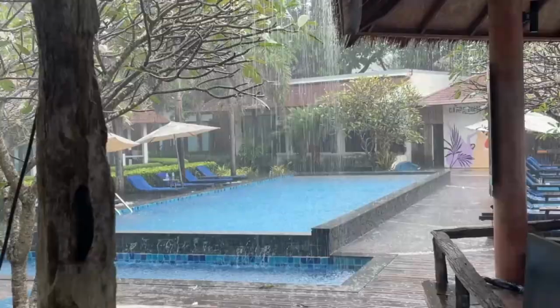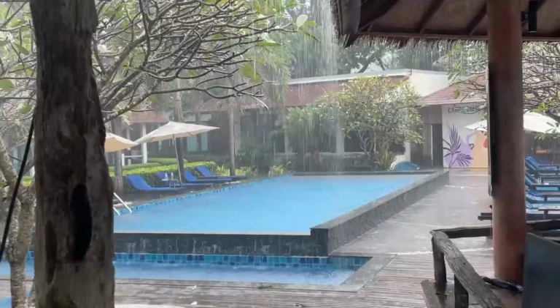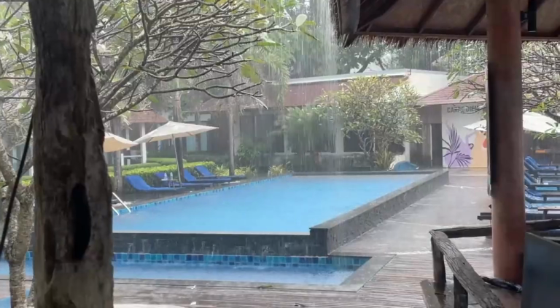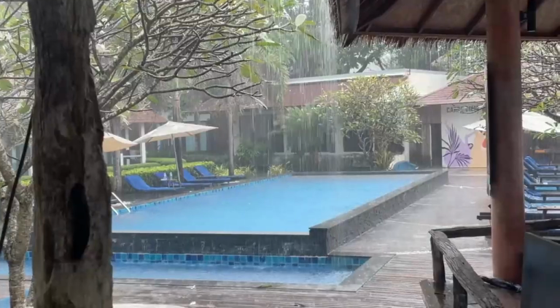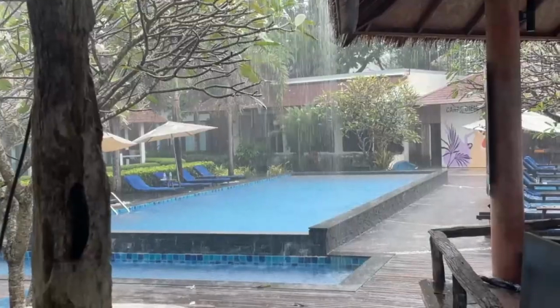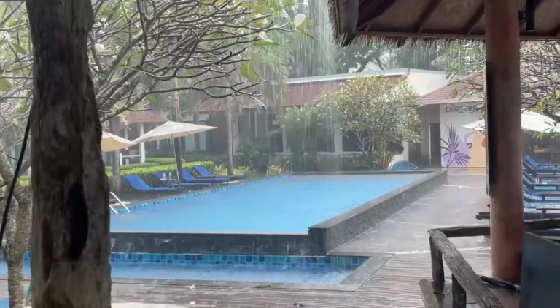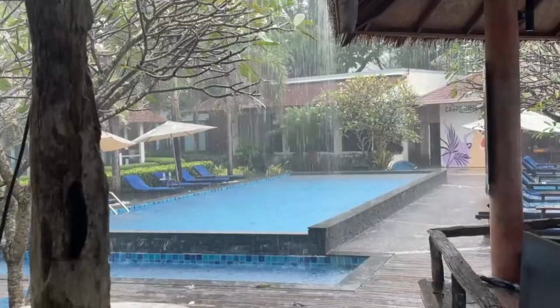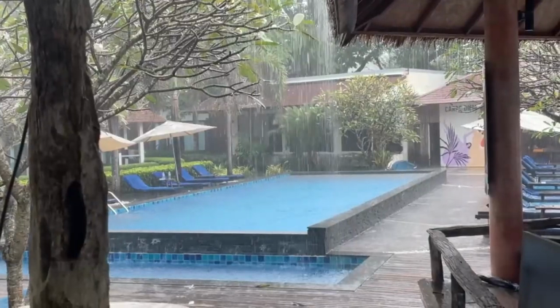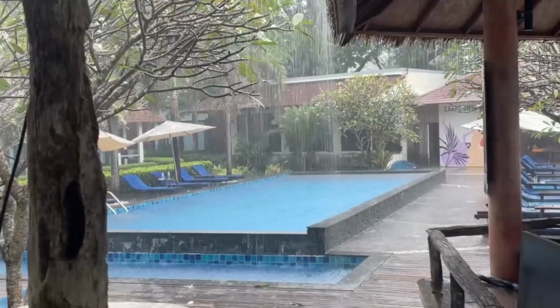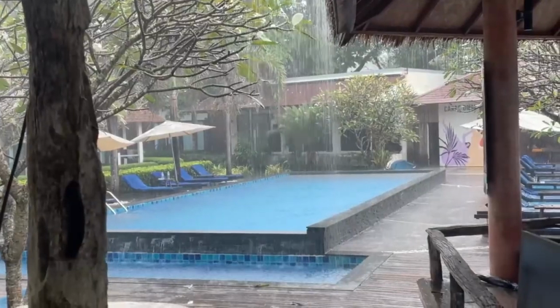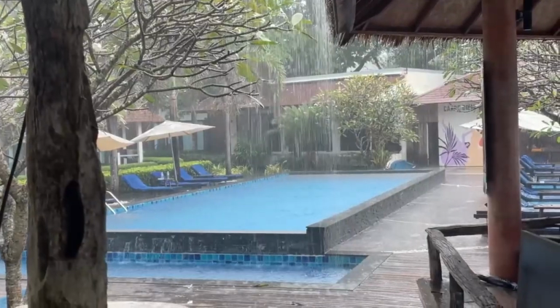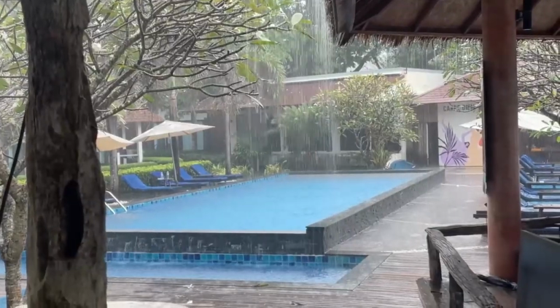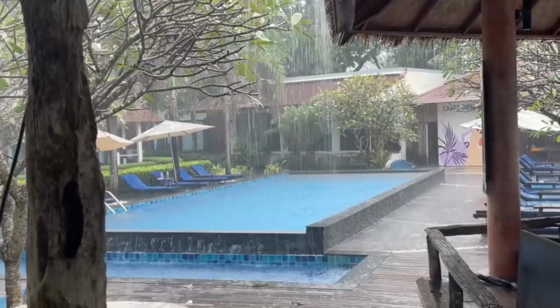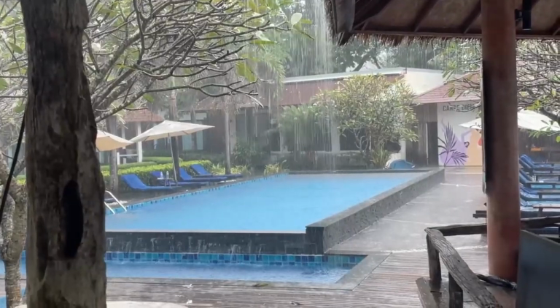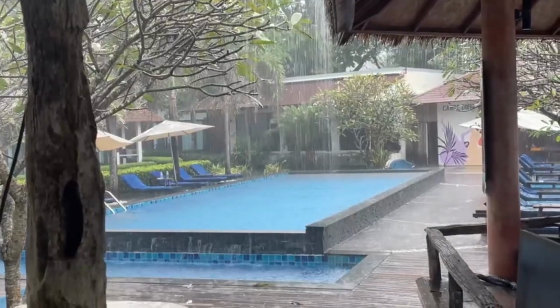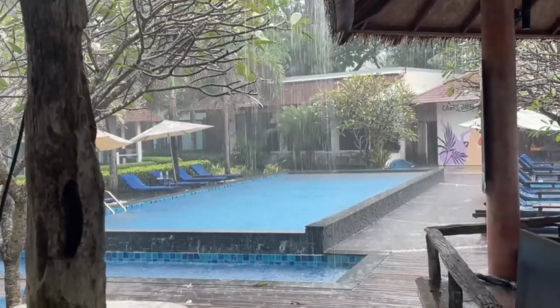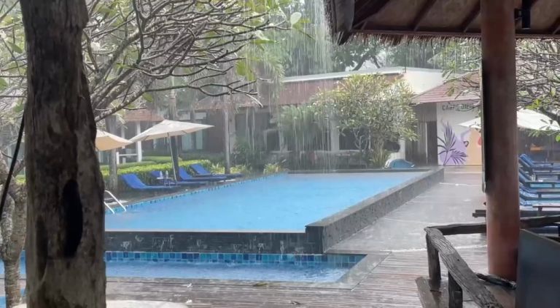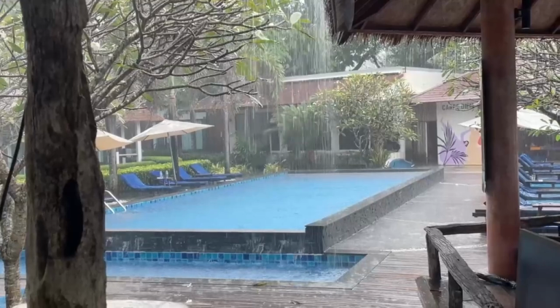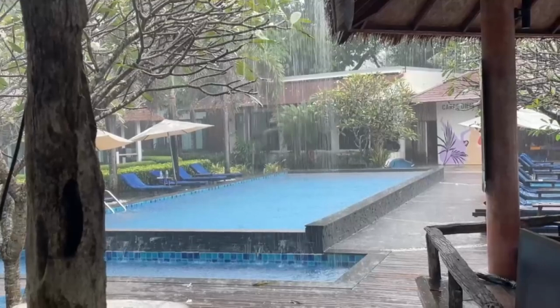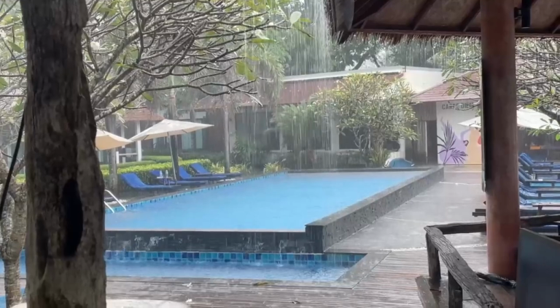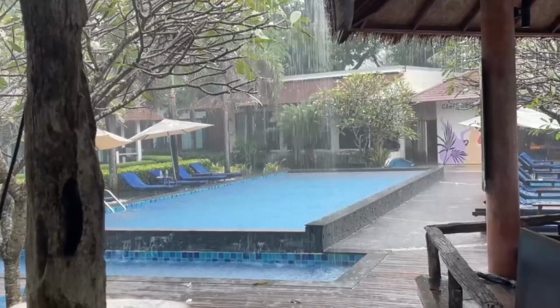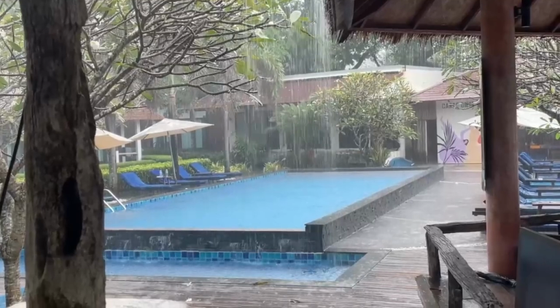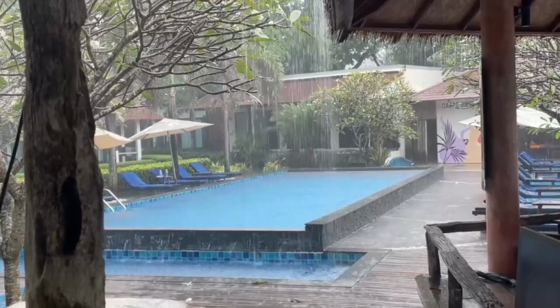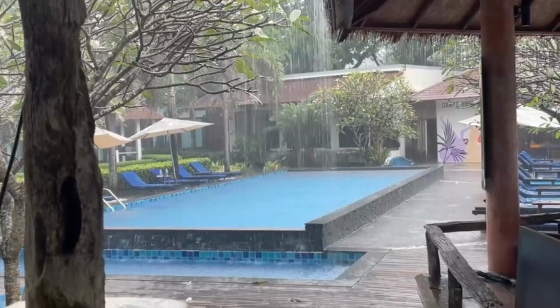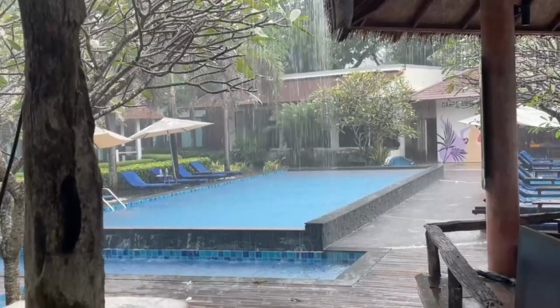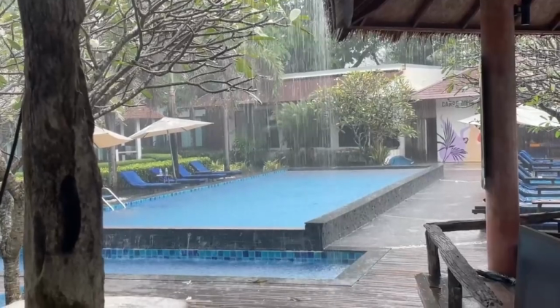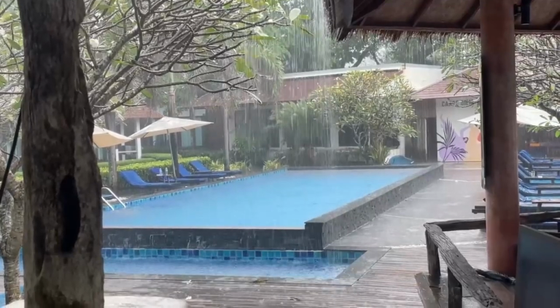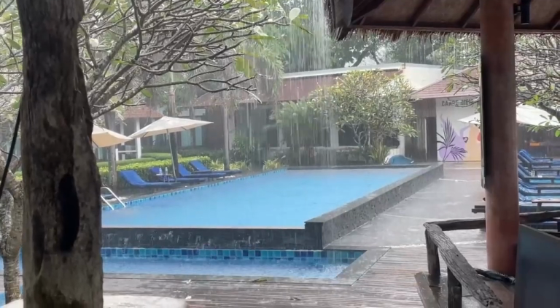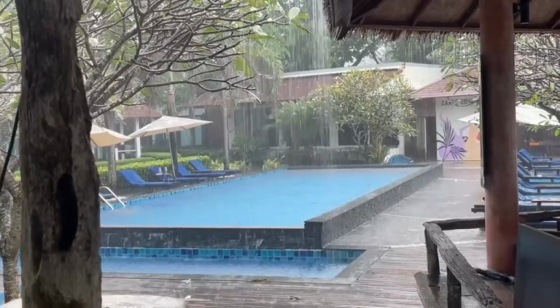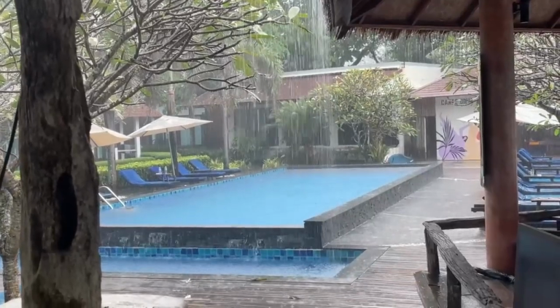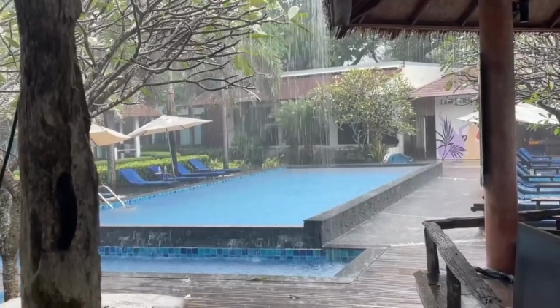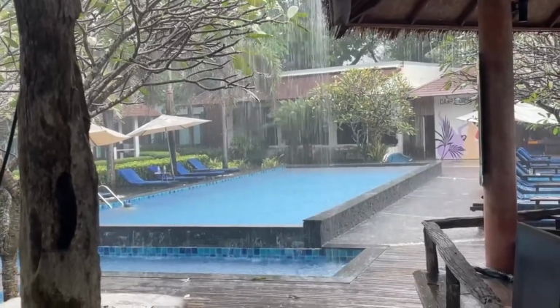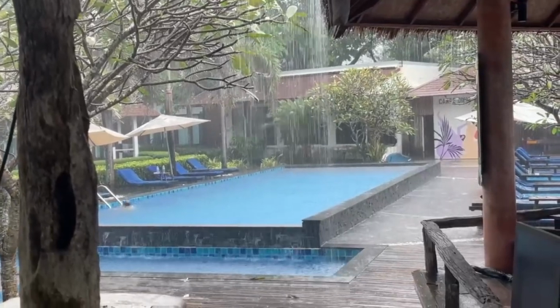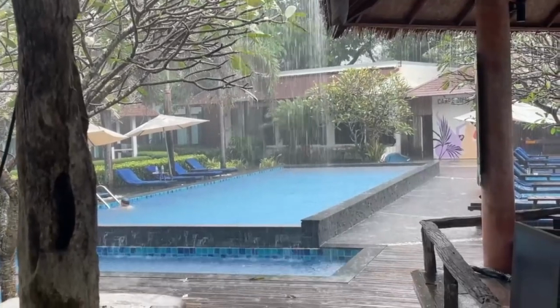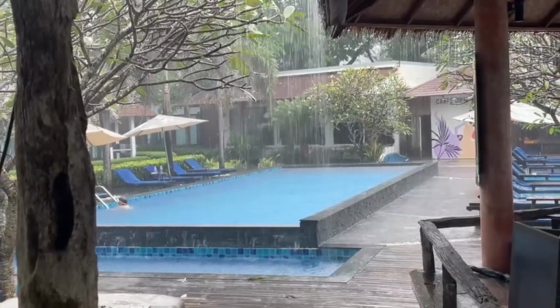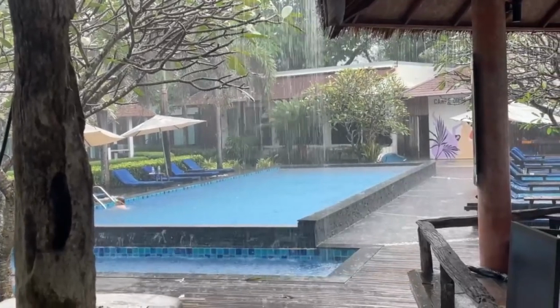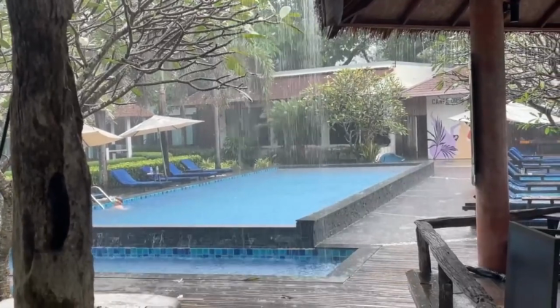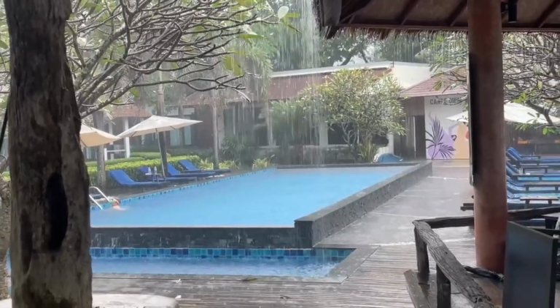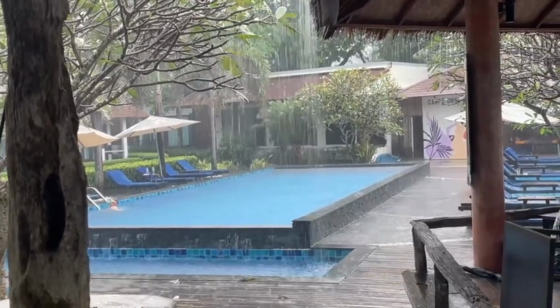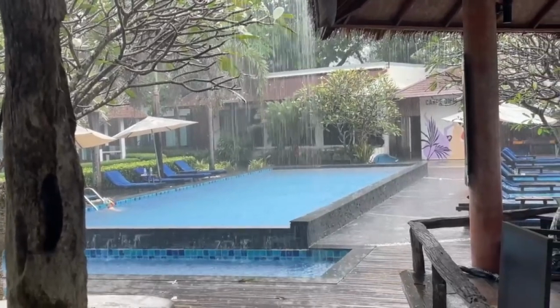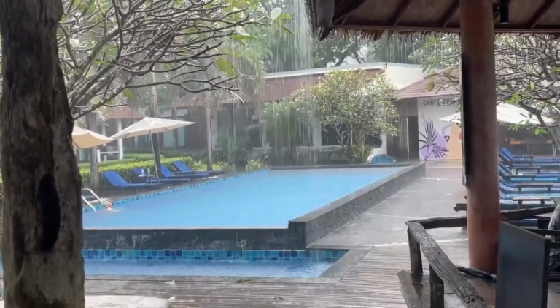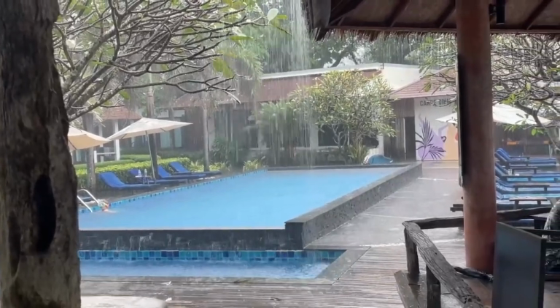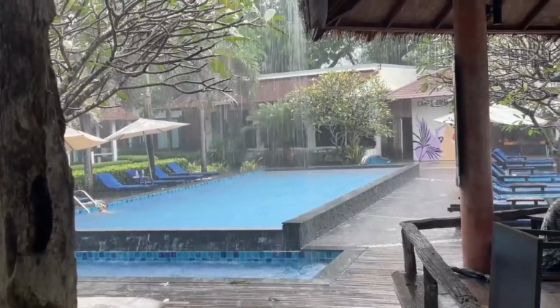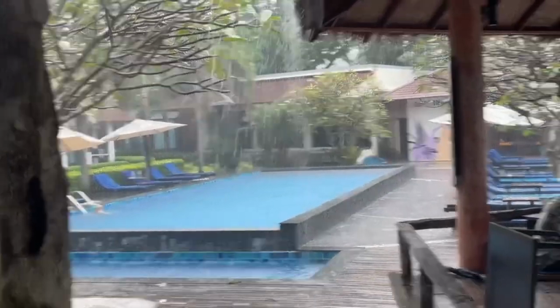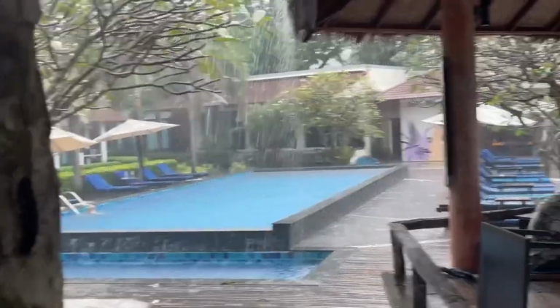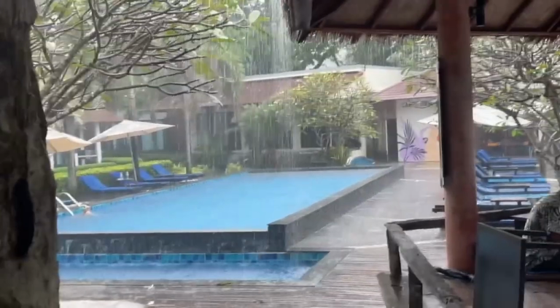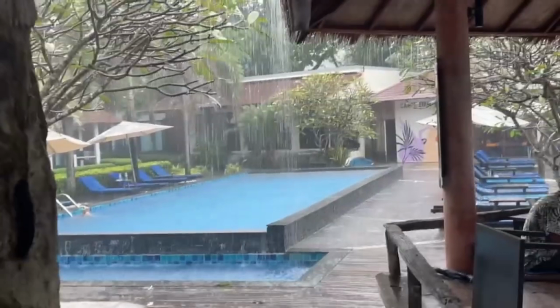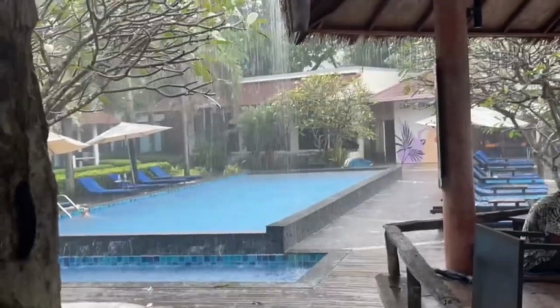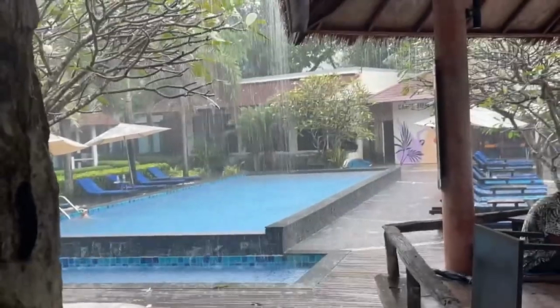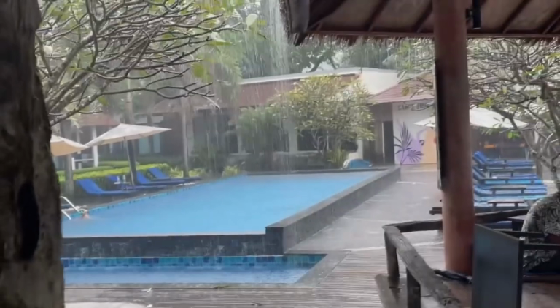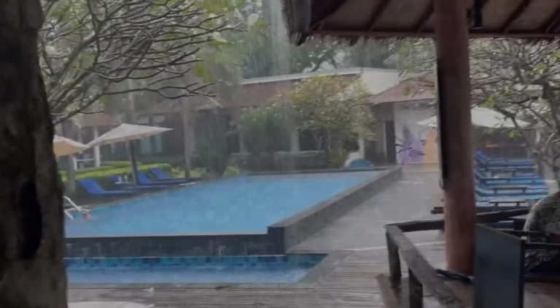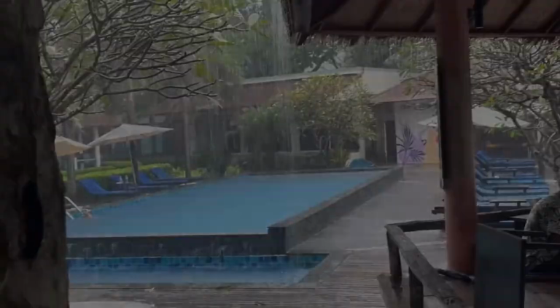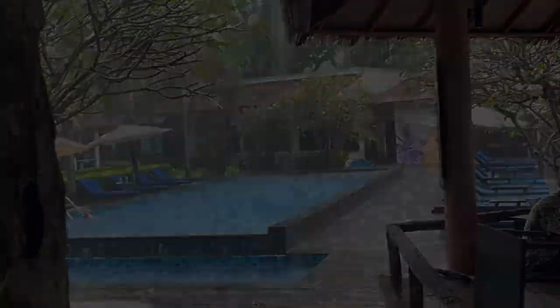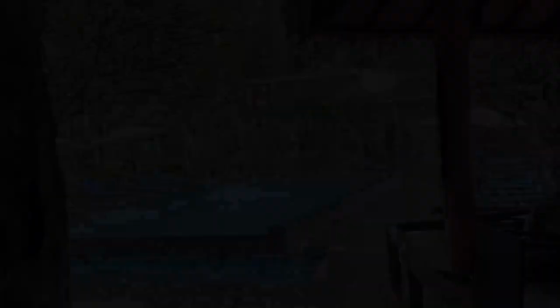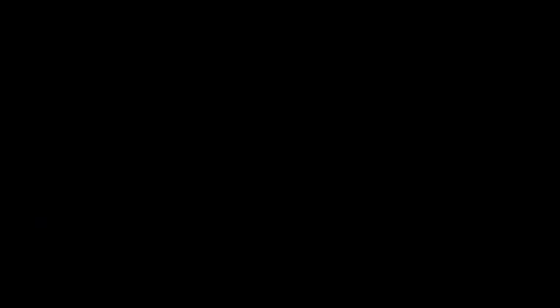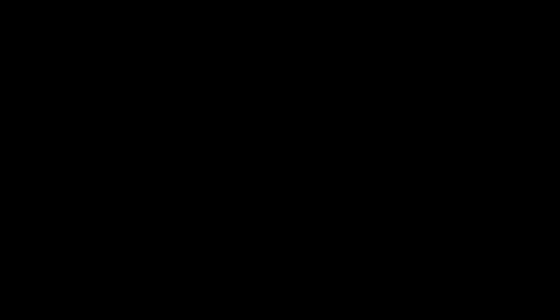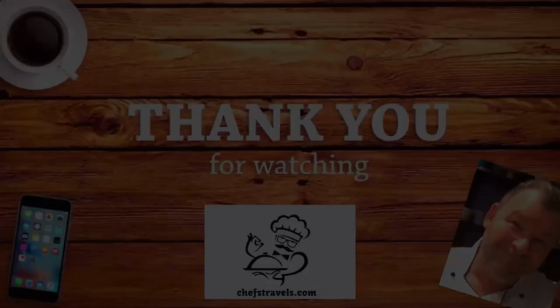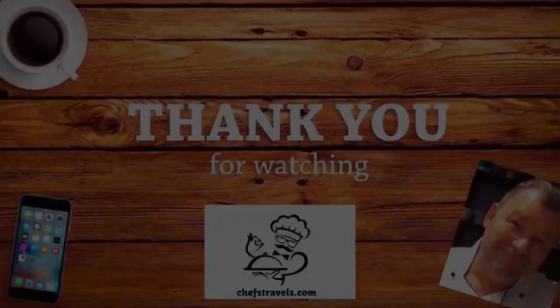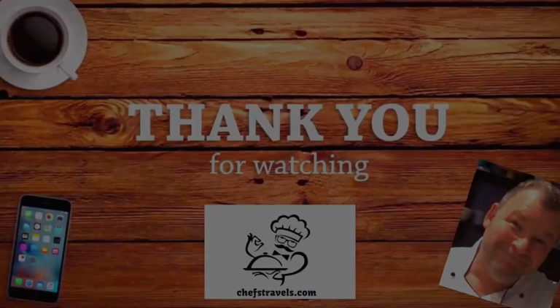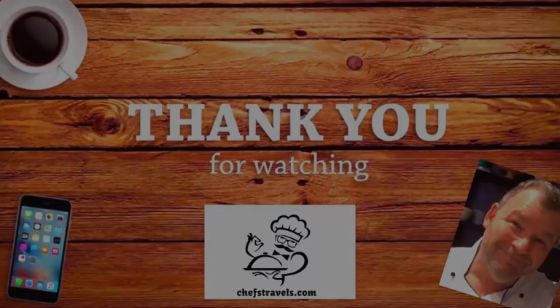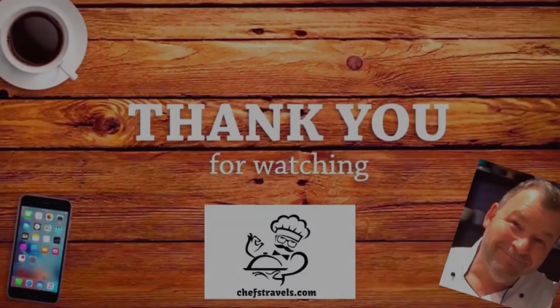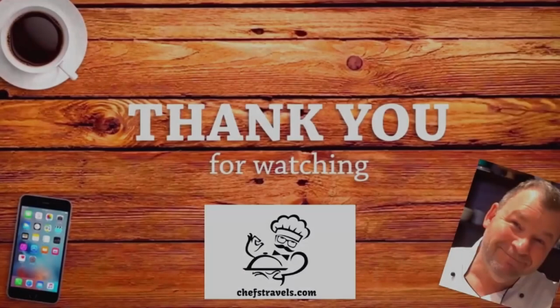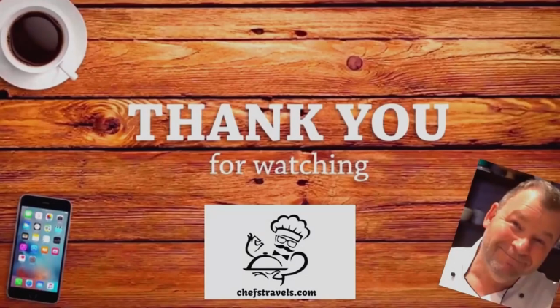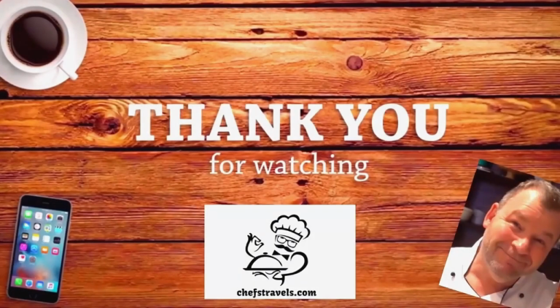This is Chef Travels — thanks very much for watching, and hopefully see you on the next one. Cheers, thank you.